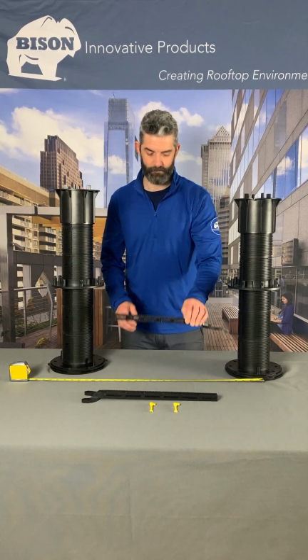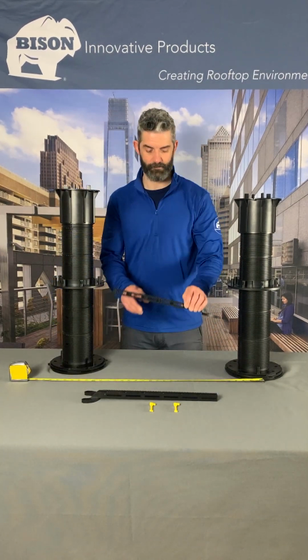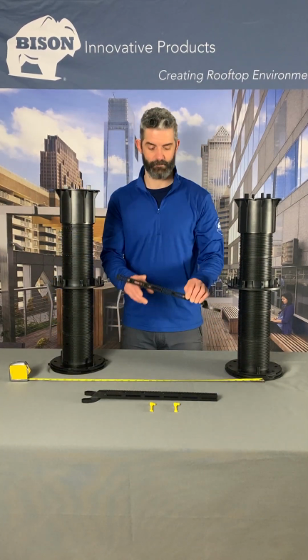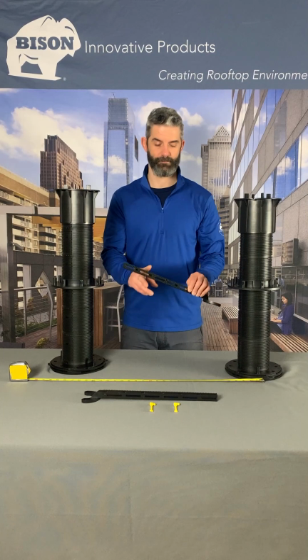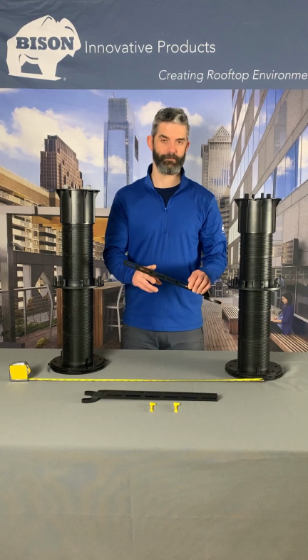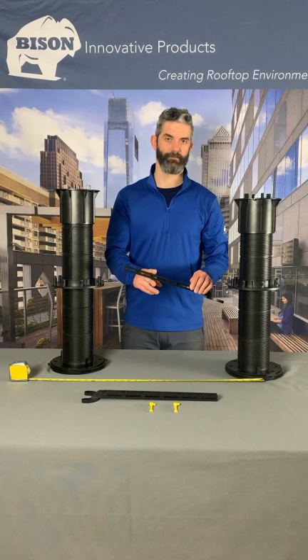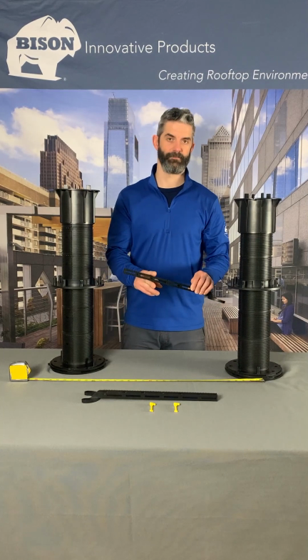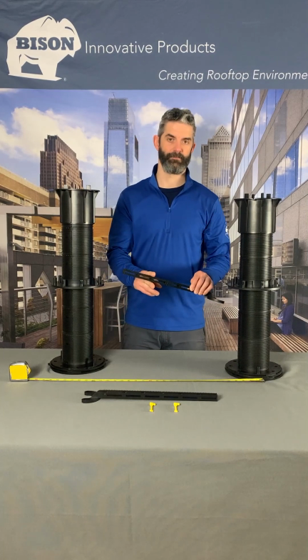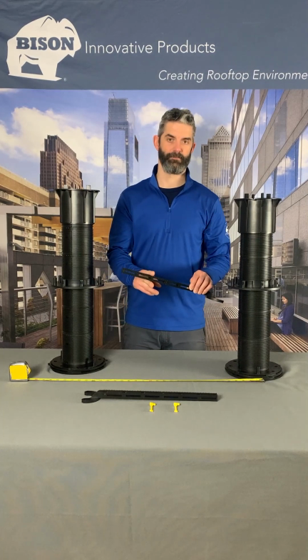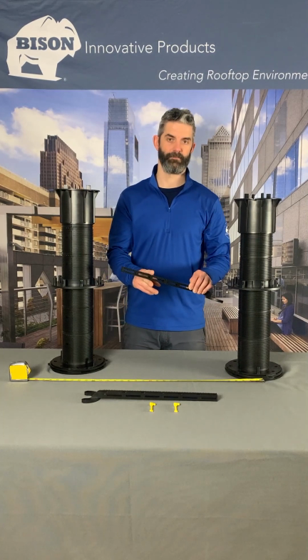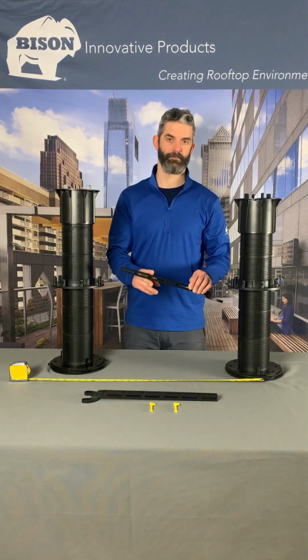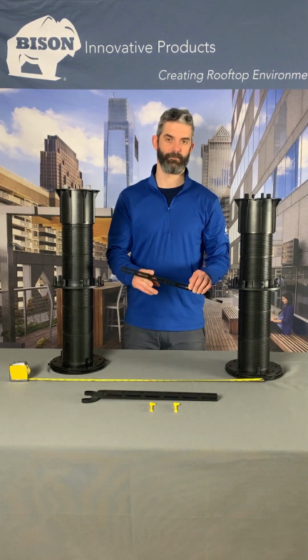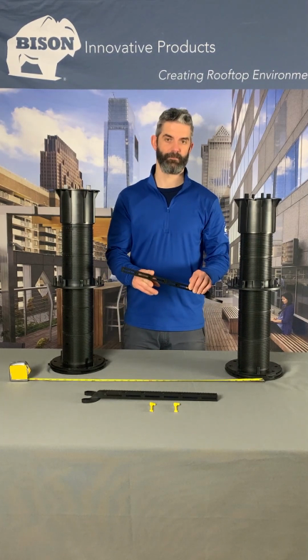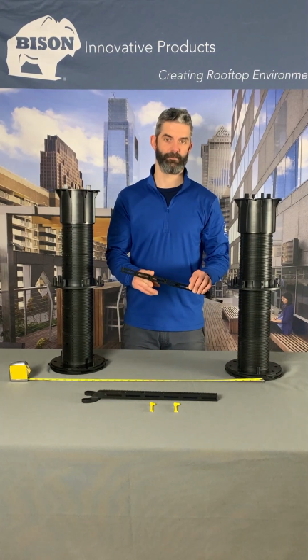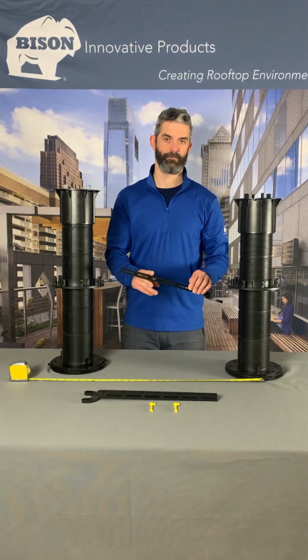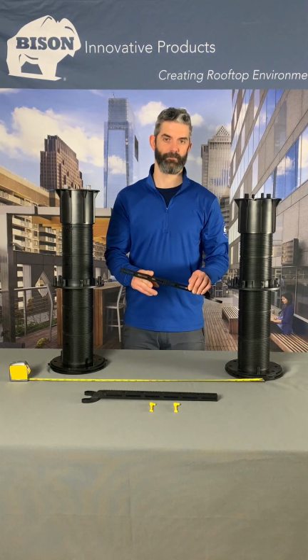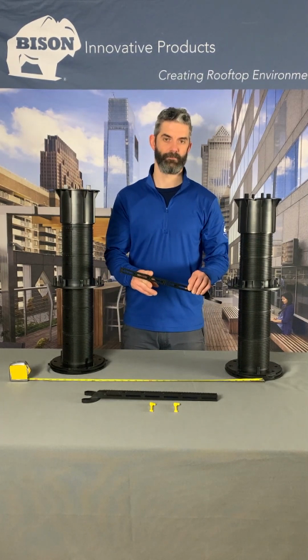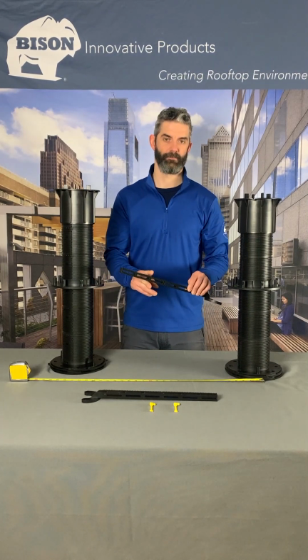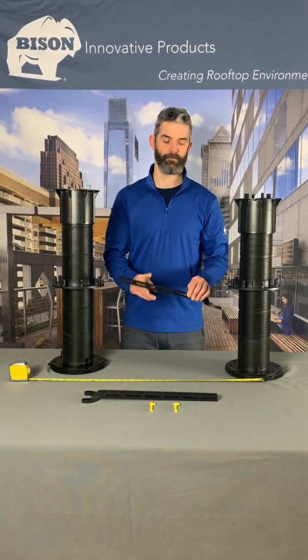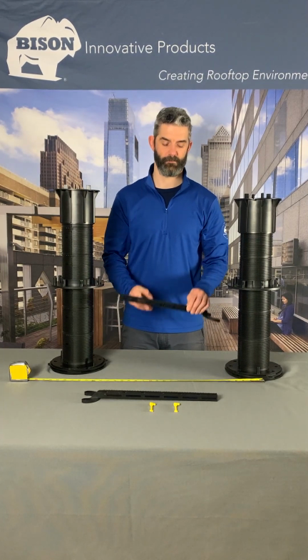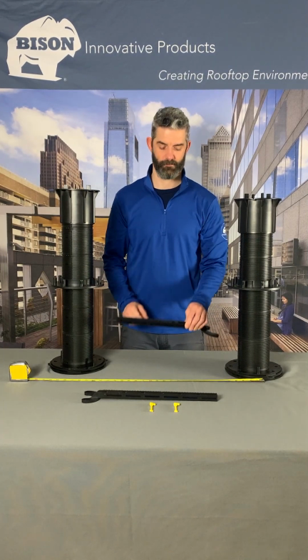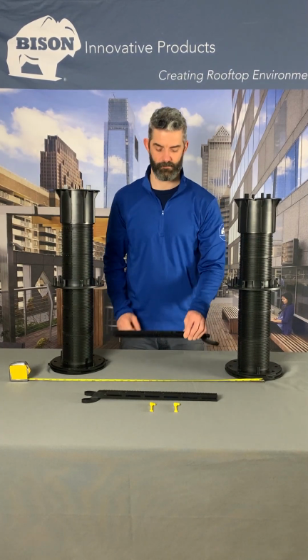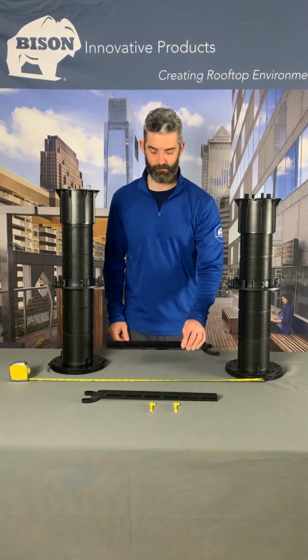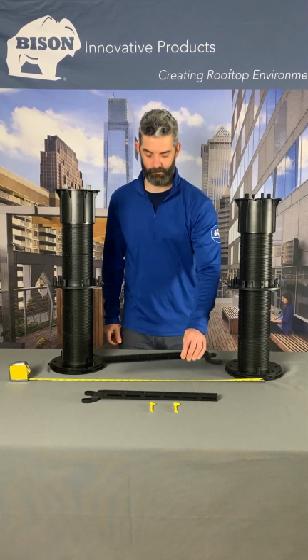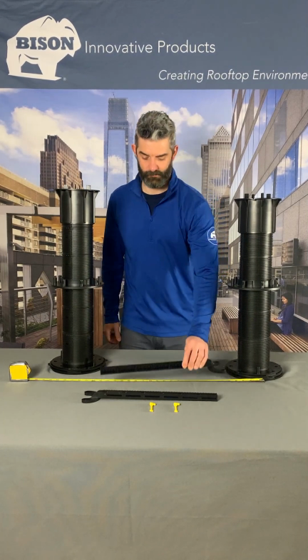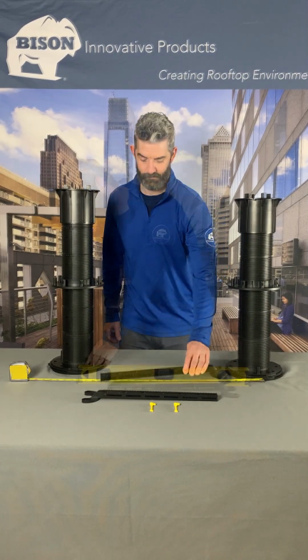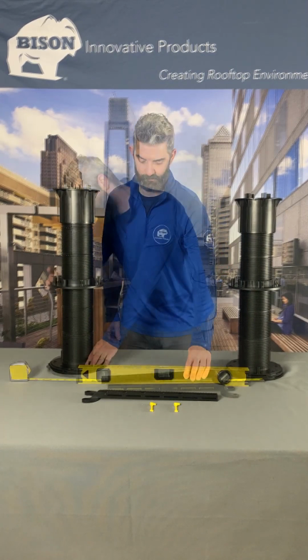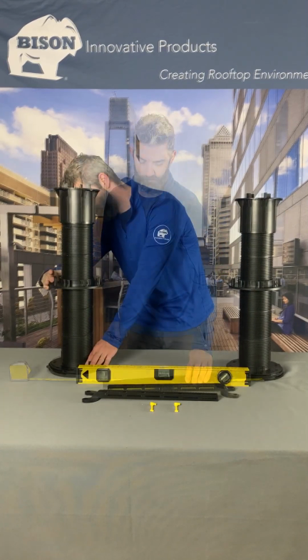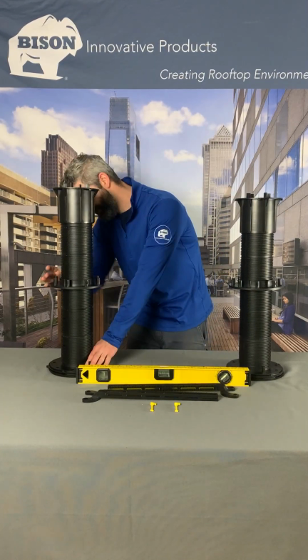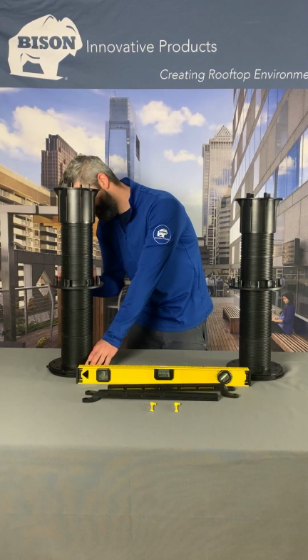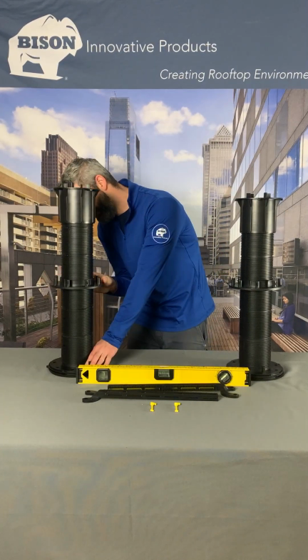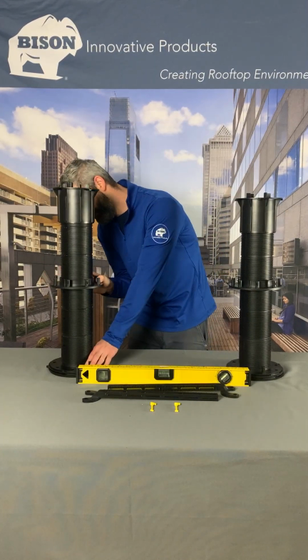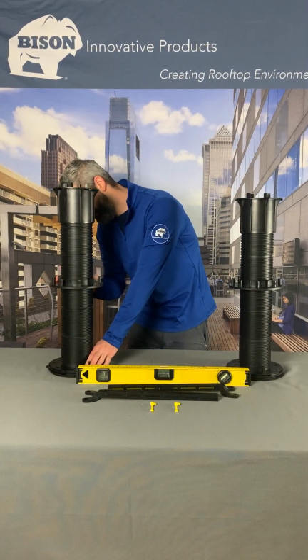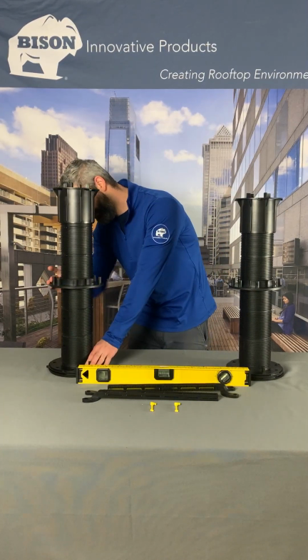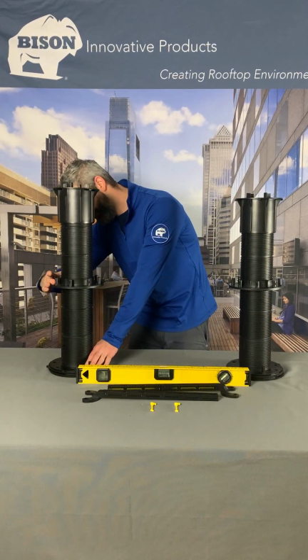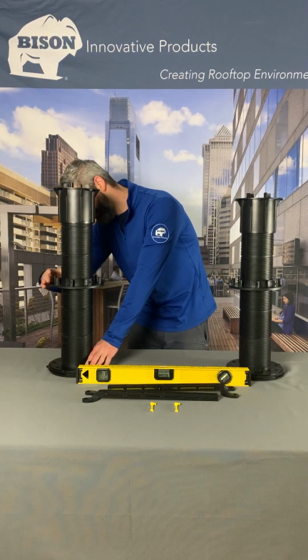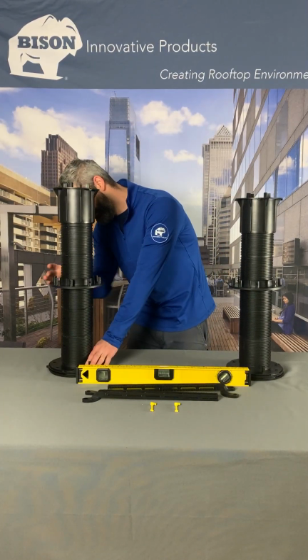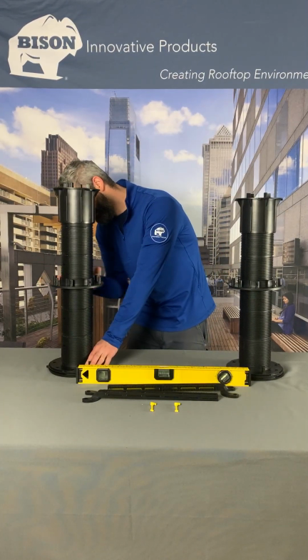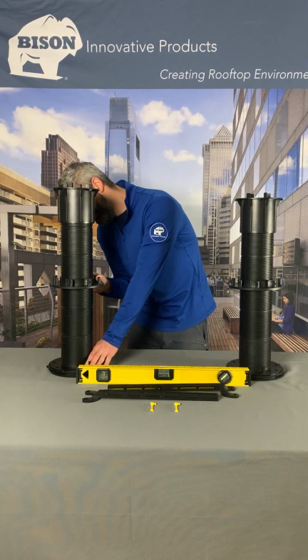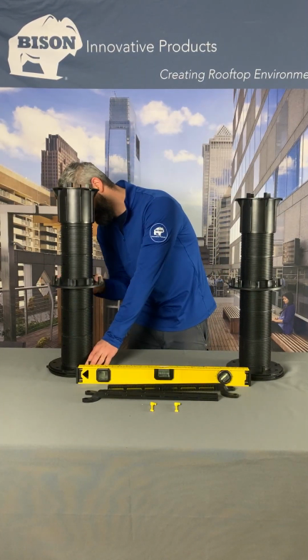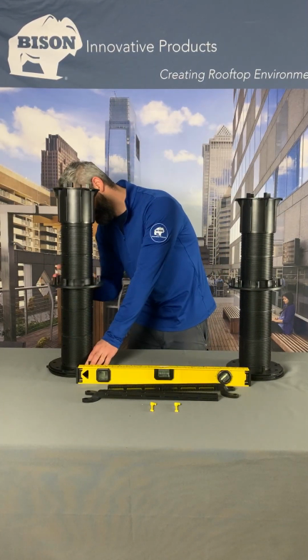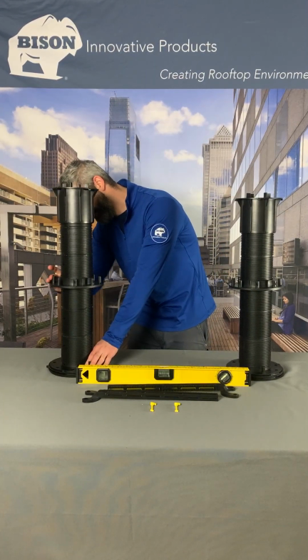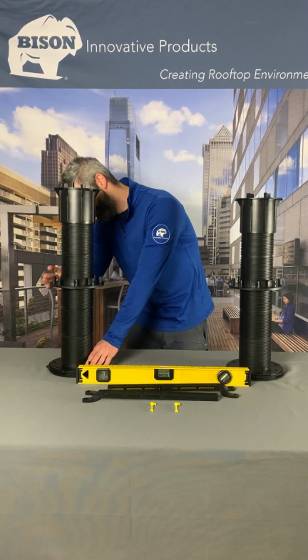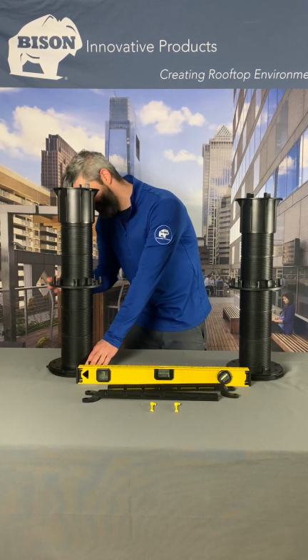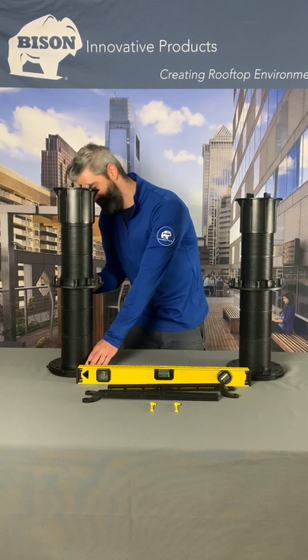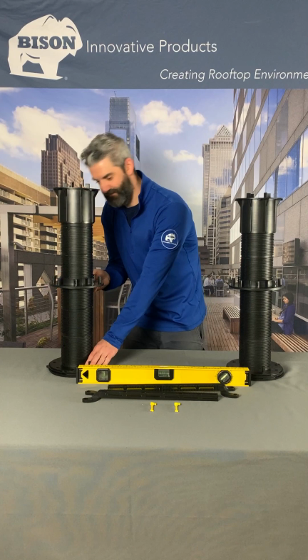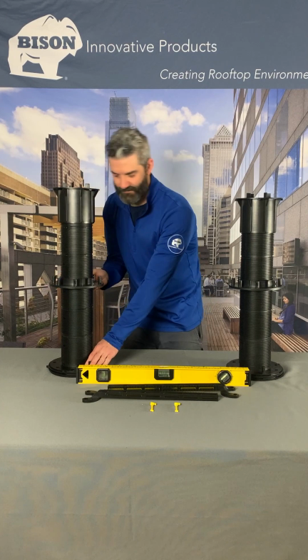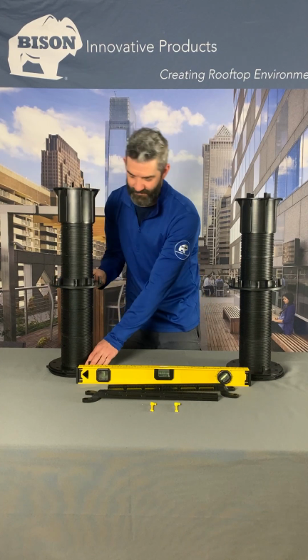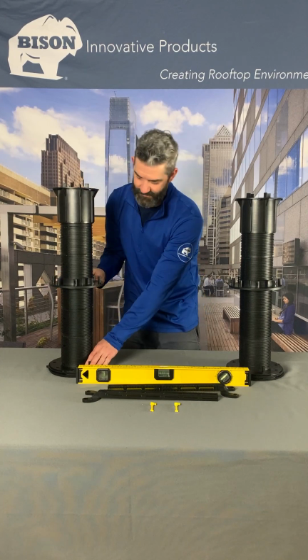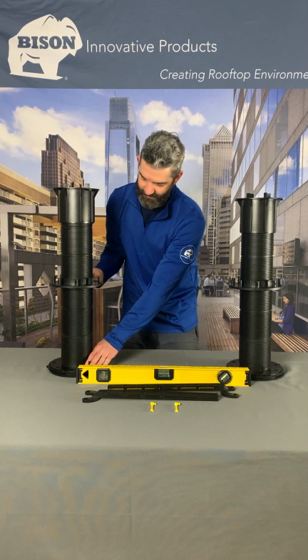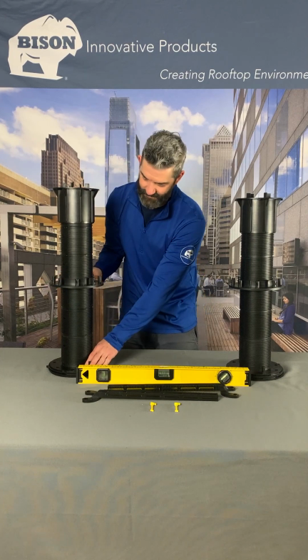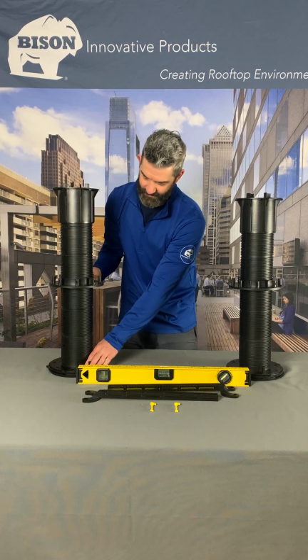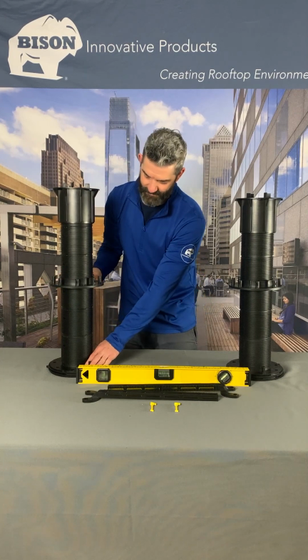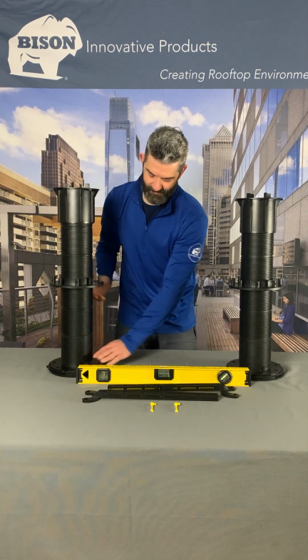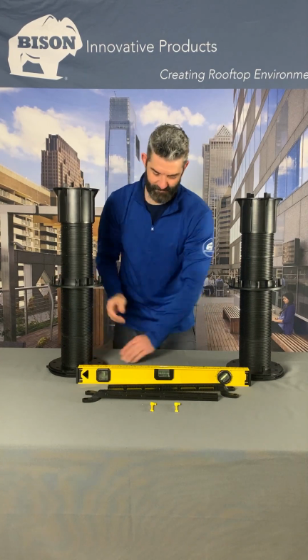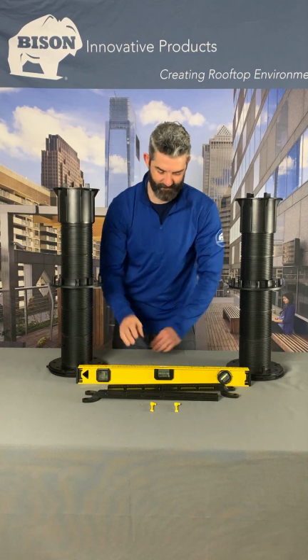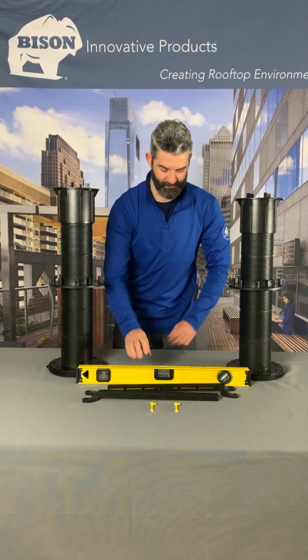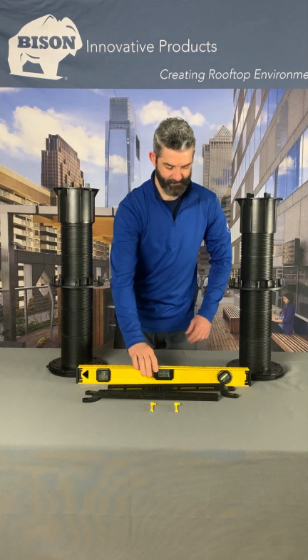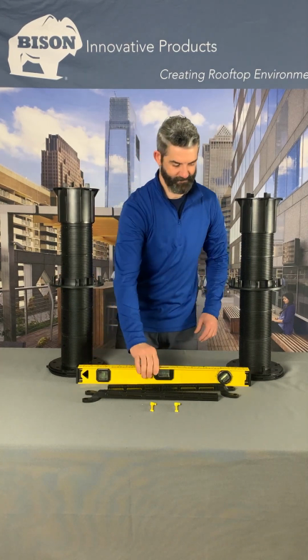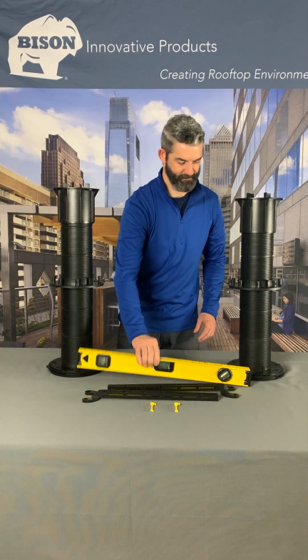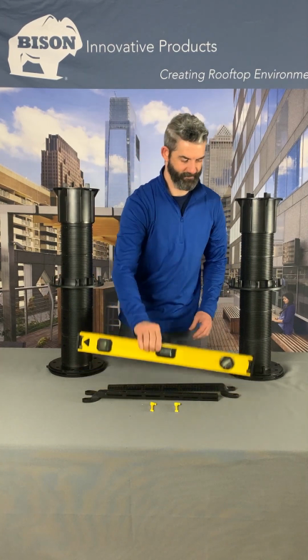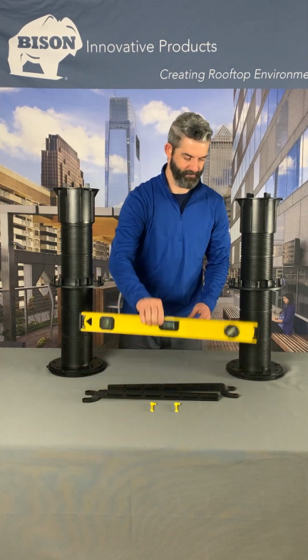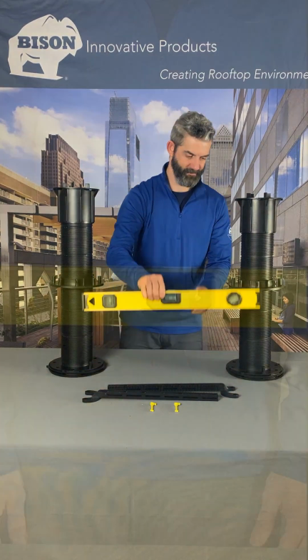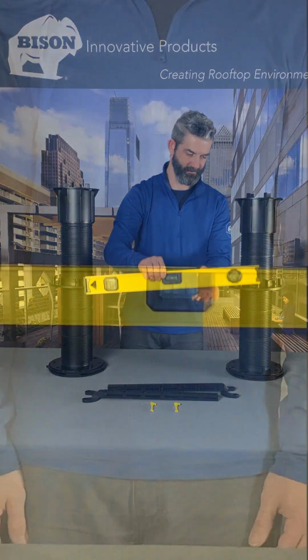Braces may need to be cut down for smaller pavers. Confirm the collars are at roughly the same elevation across the pedestal grid.